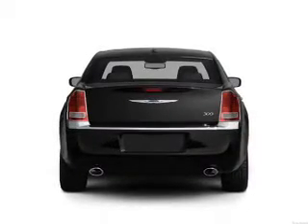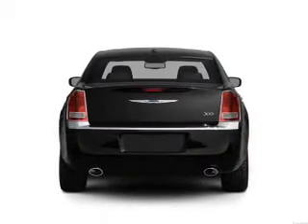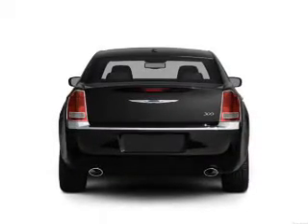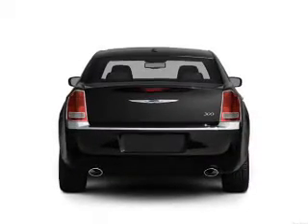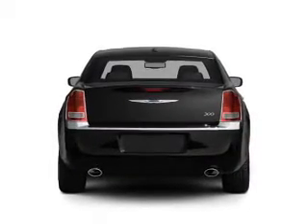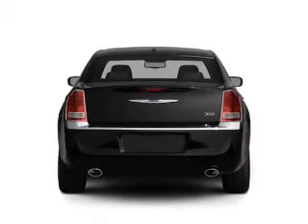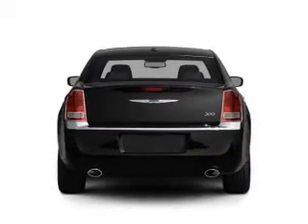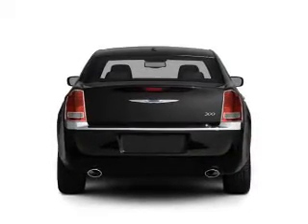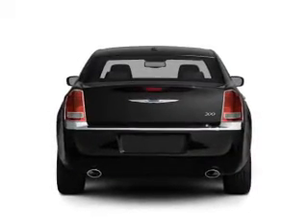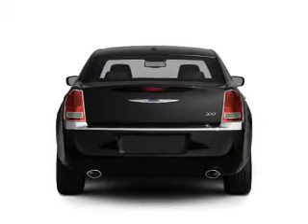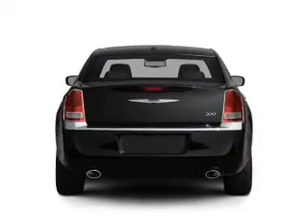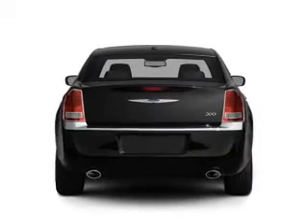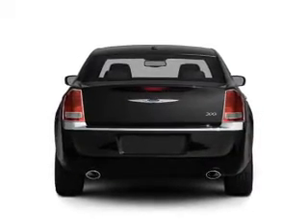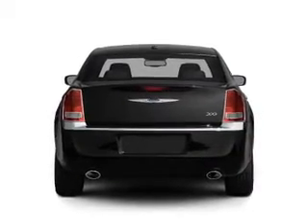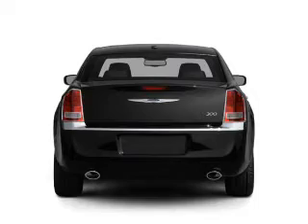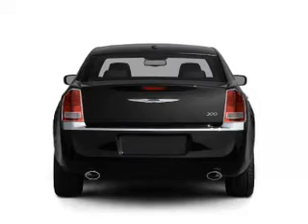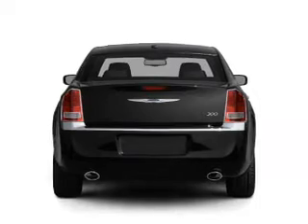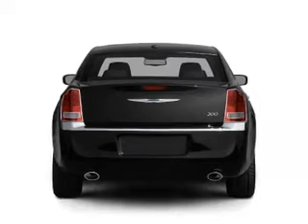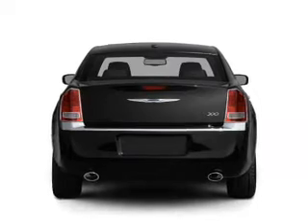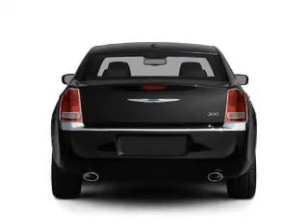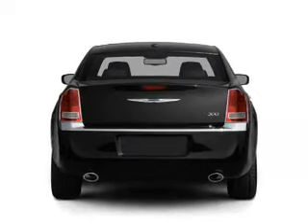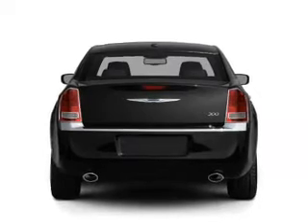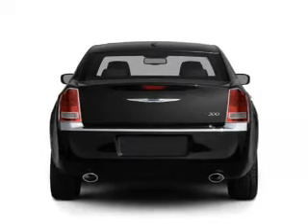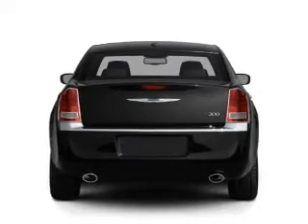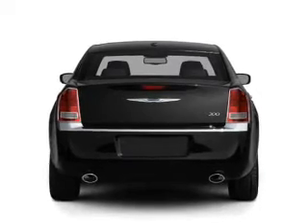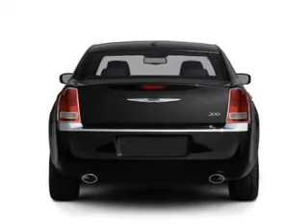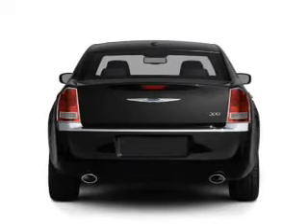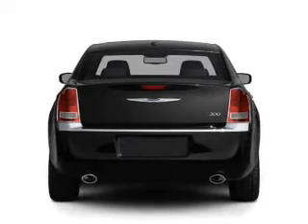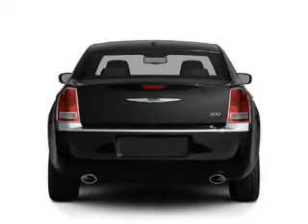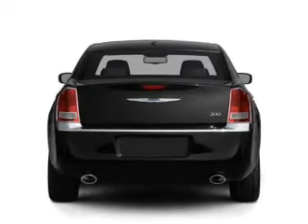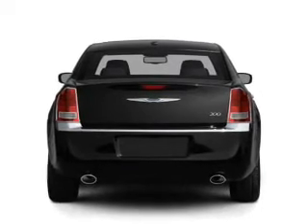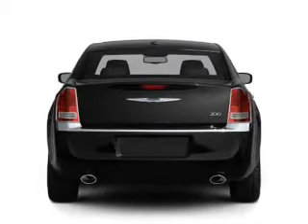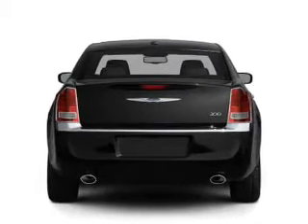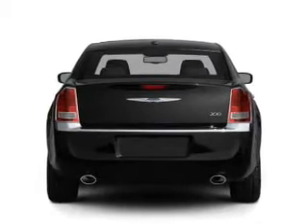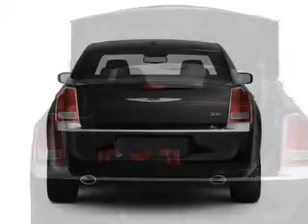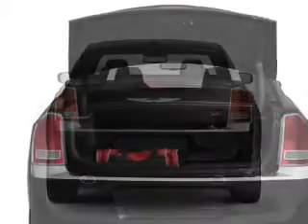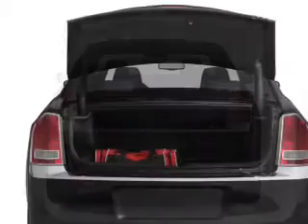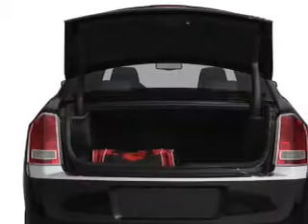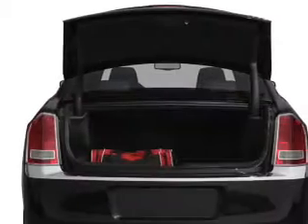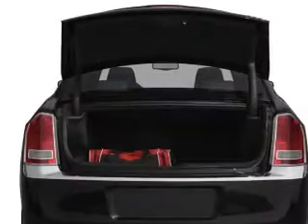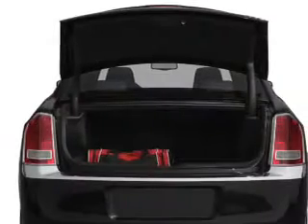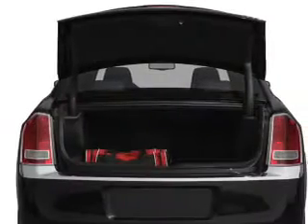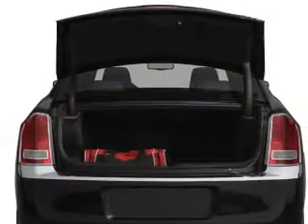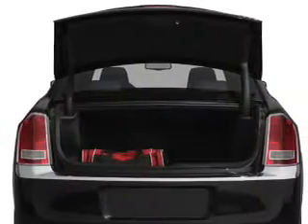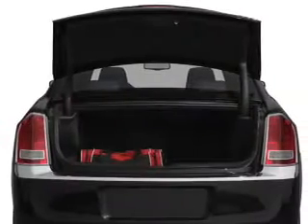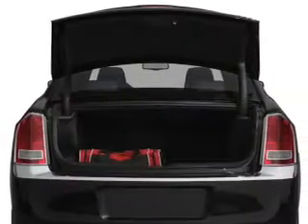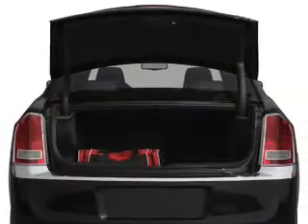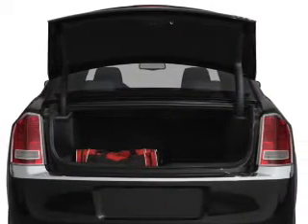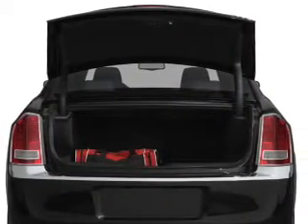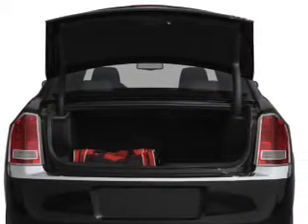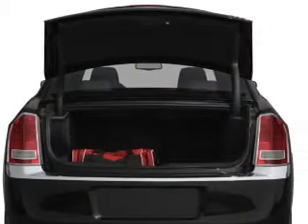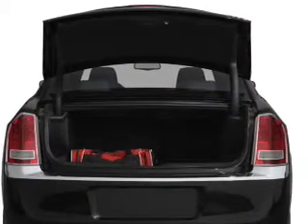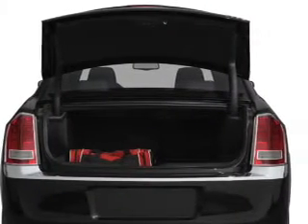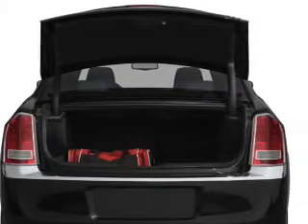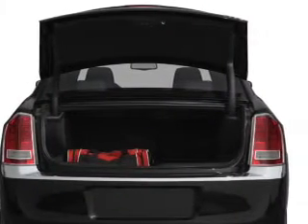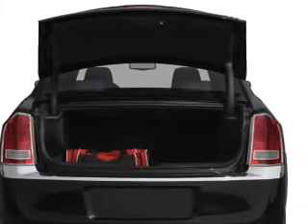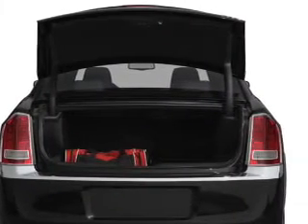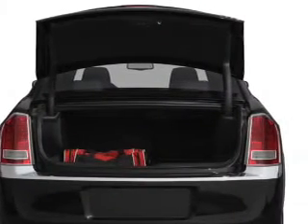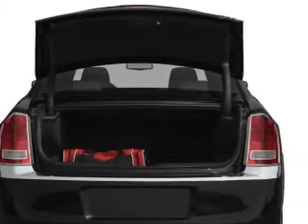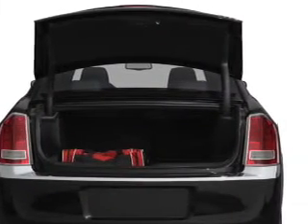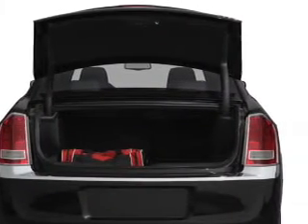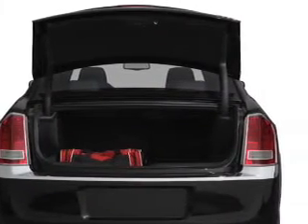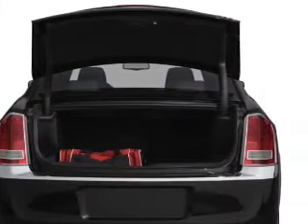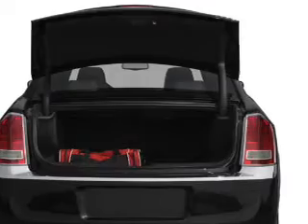Anti-lock brakes help you bring your vehicle to a safe stop. There's nothing like a sunroof on a nice day, and memory settings are just one of the extras.